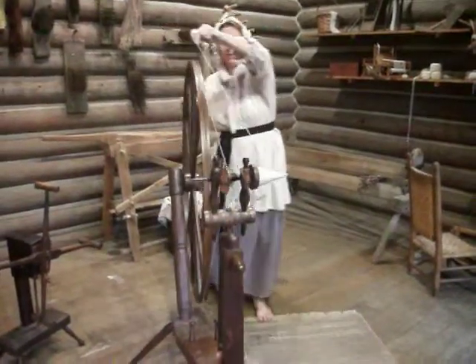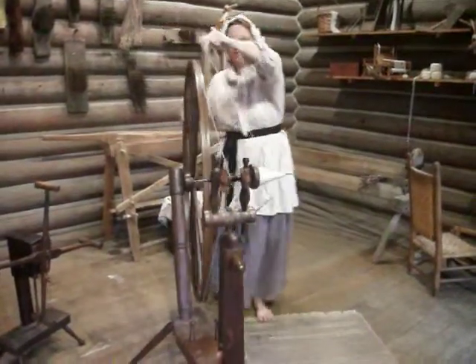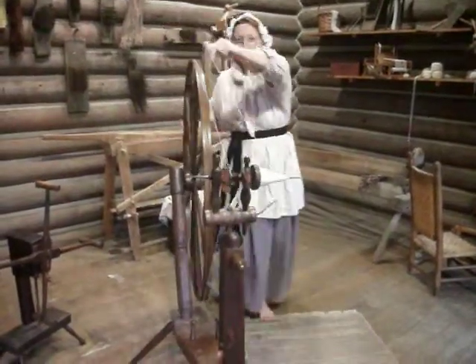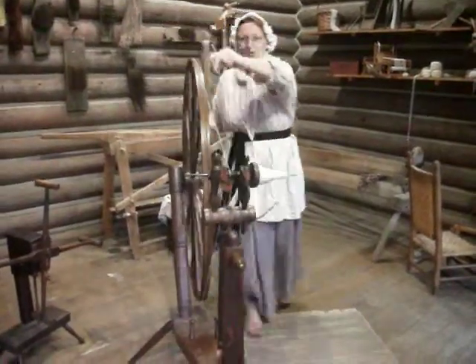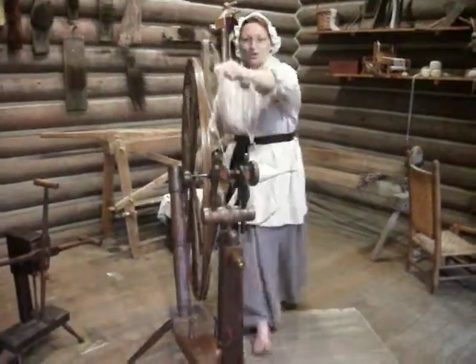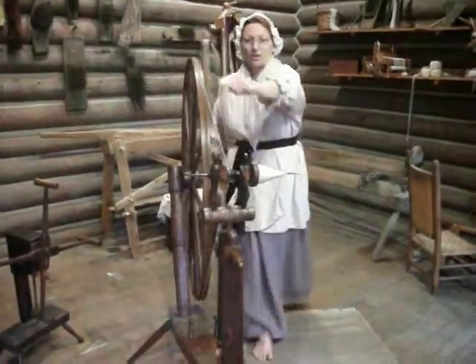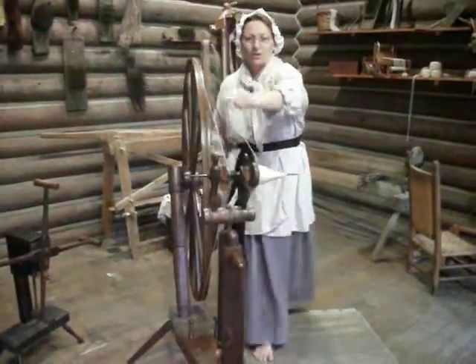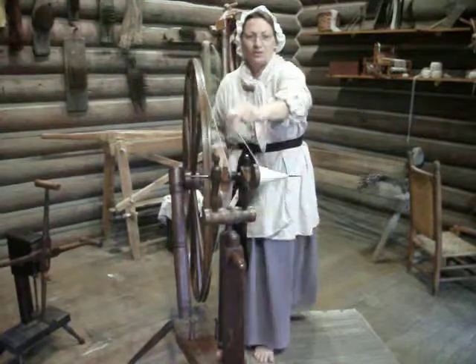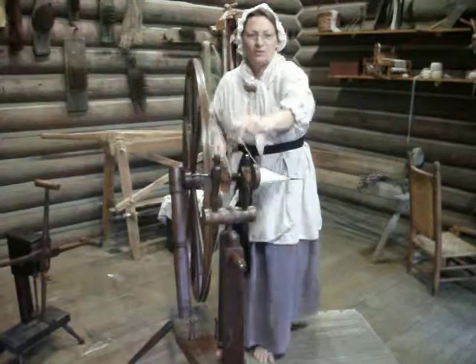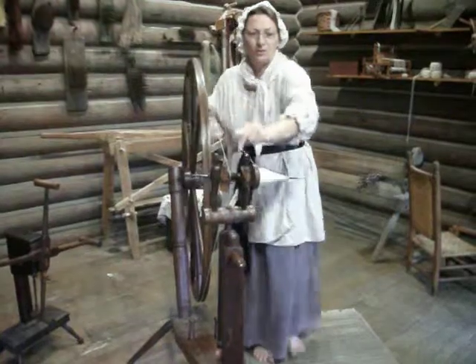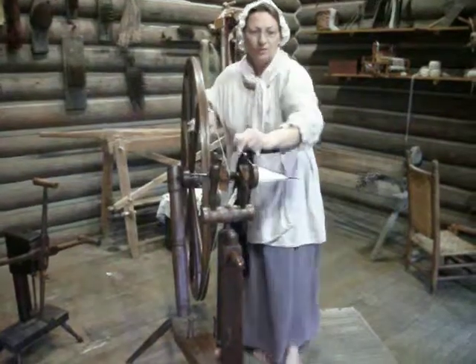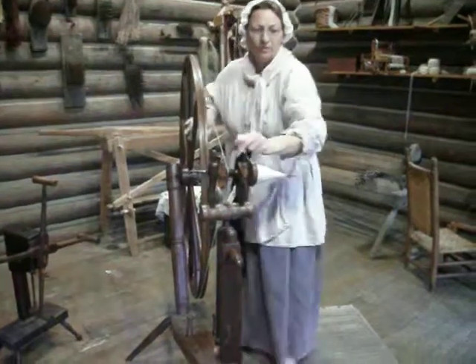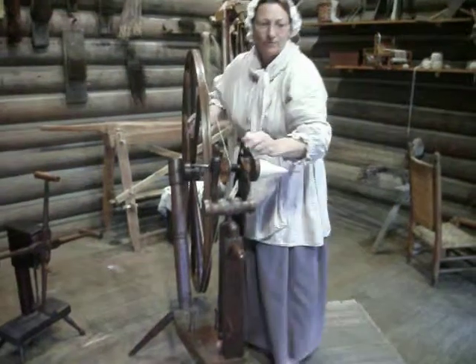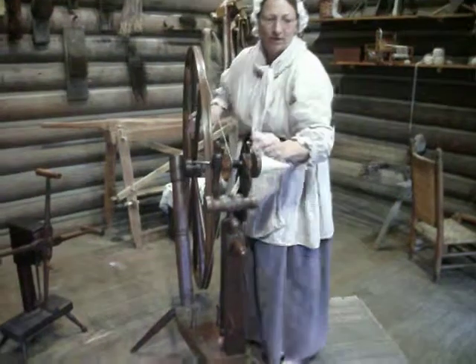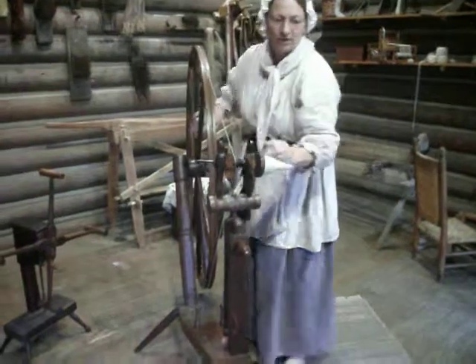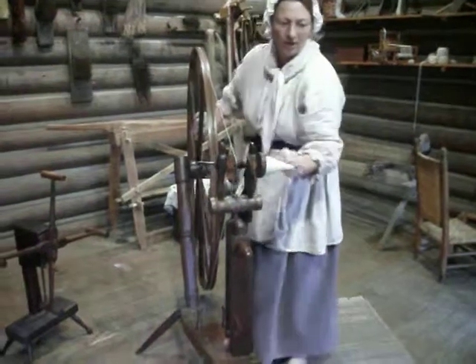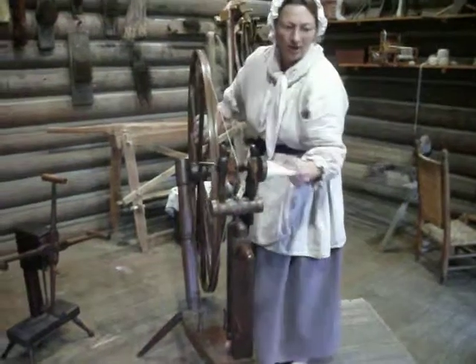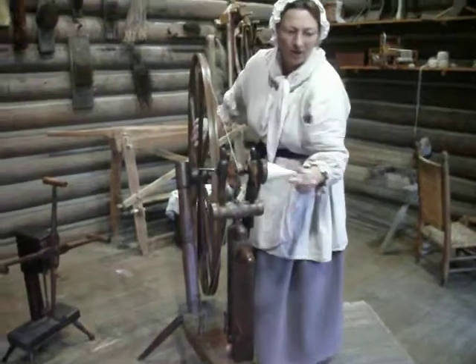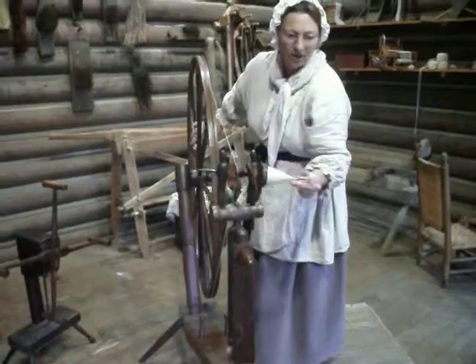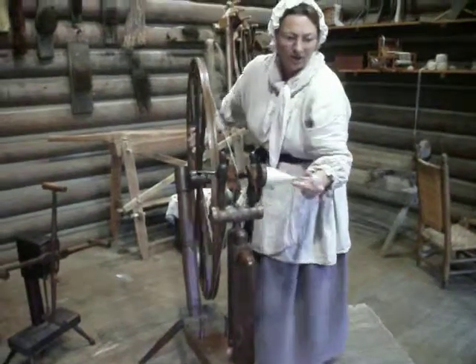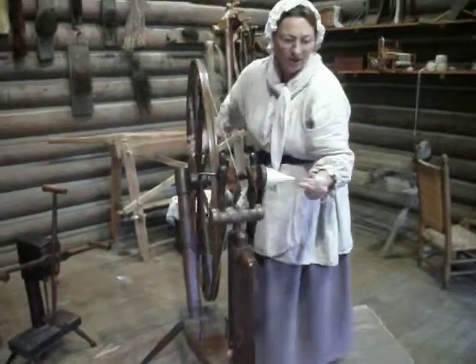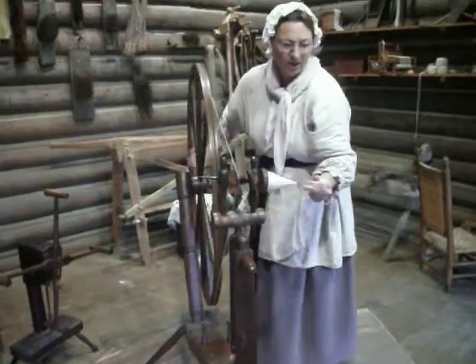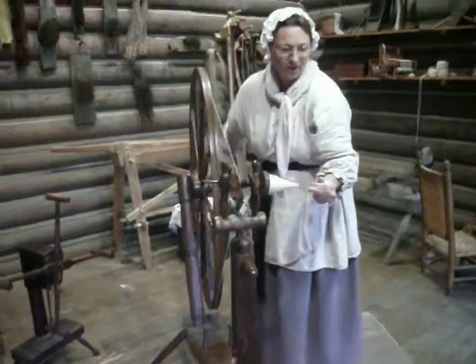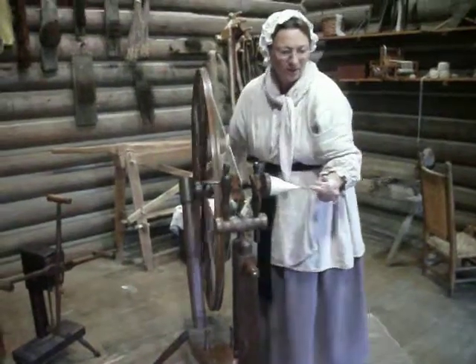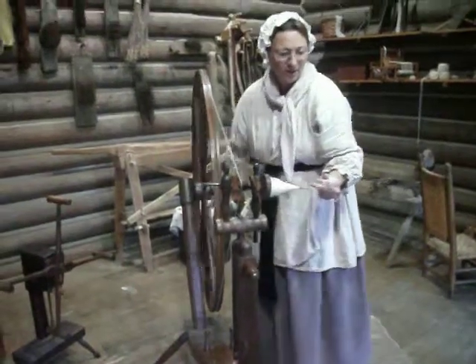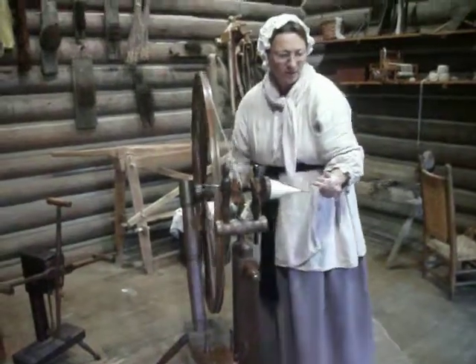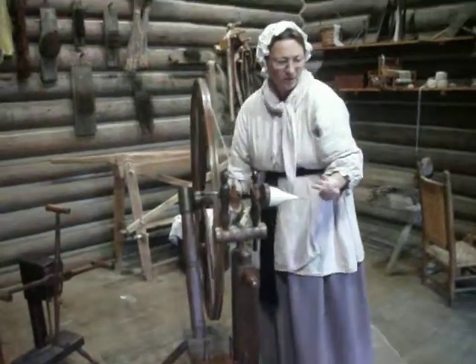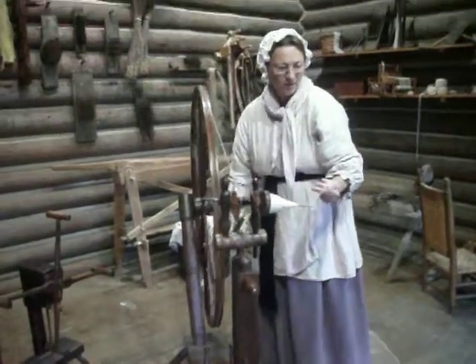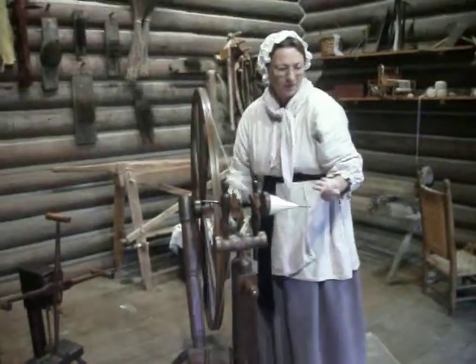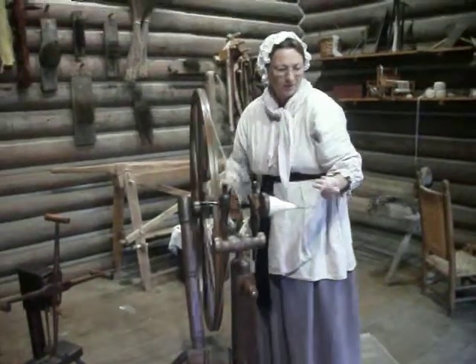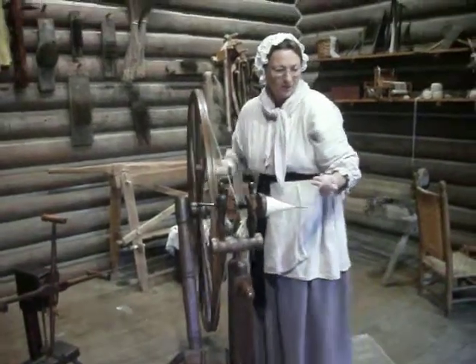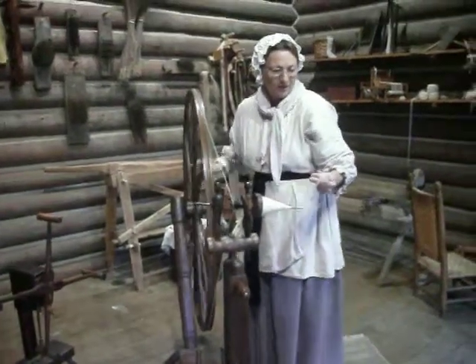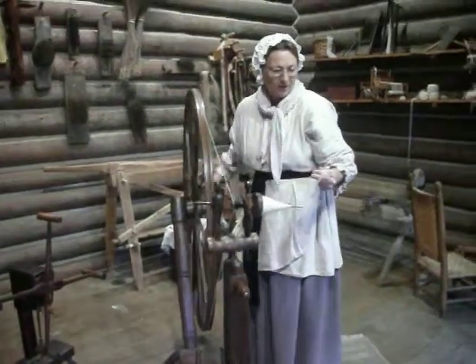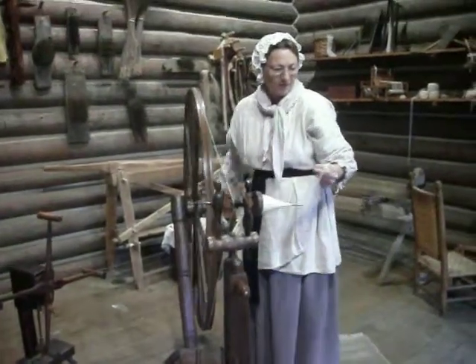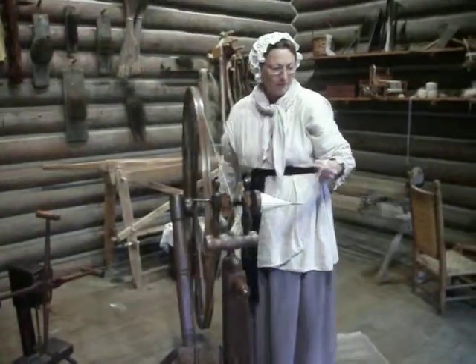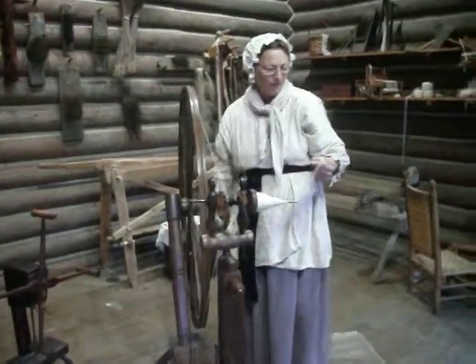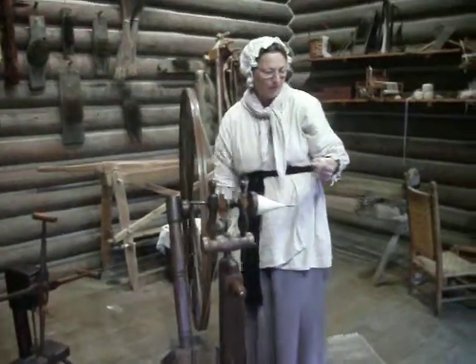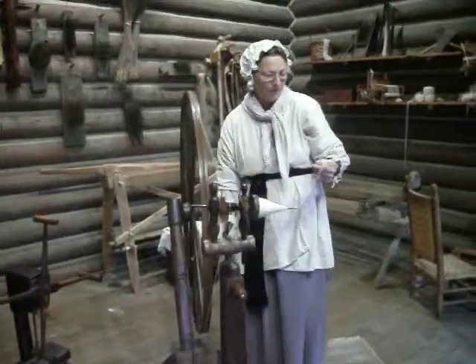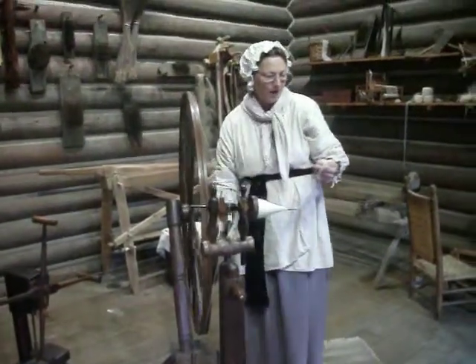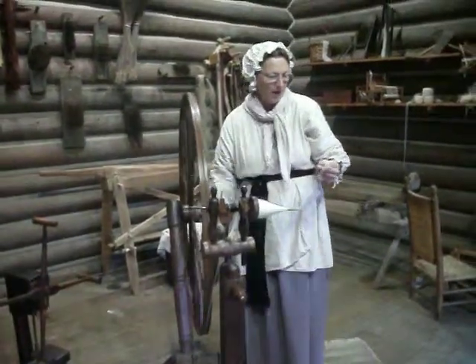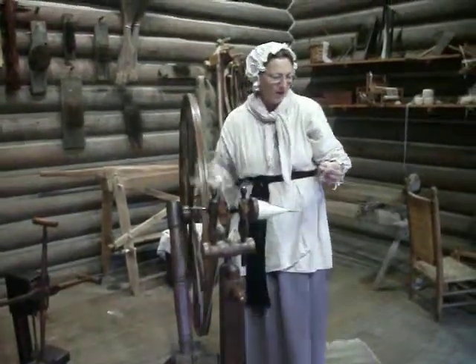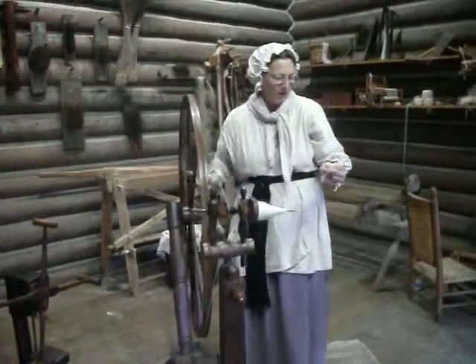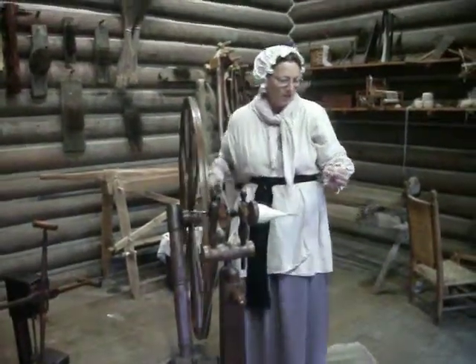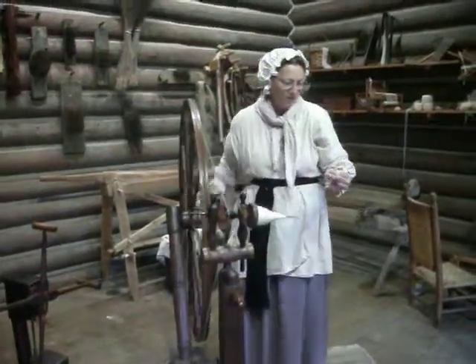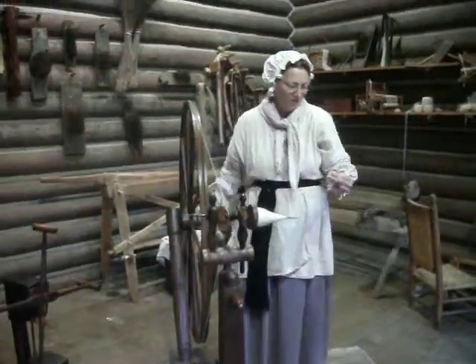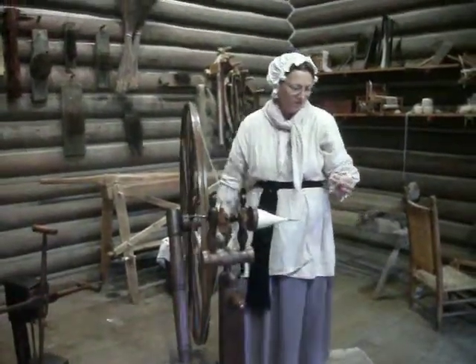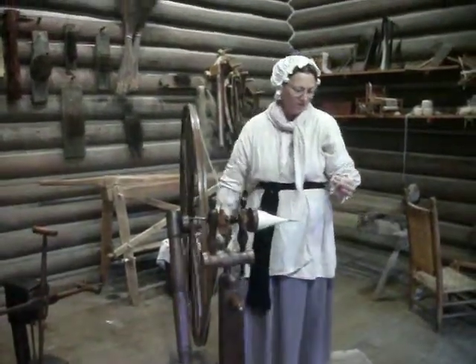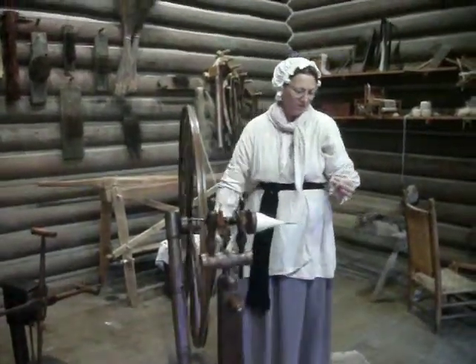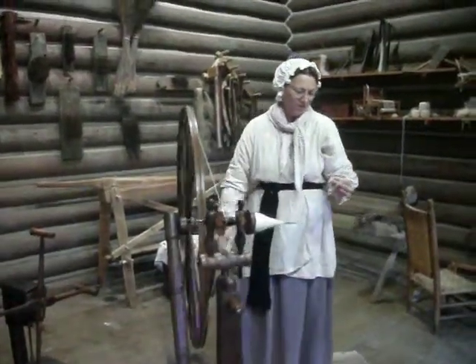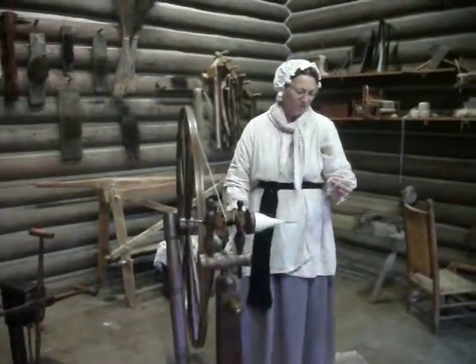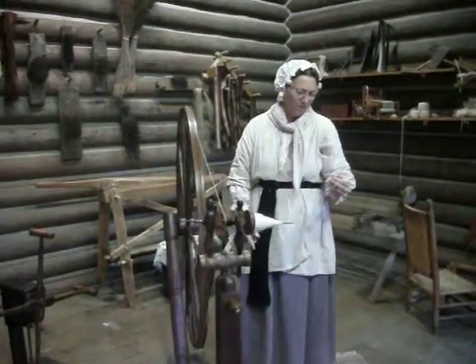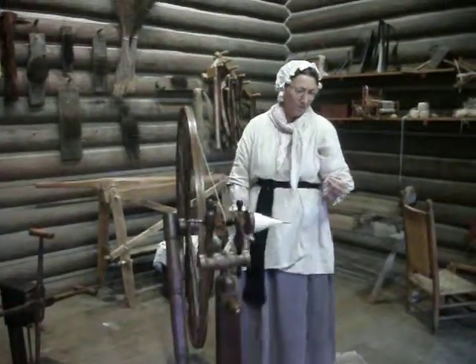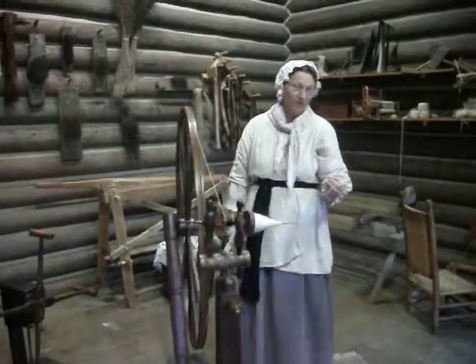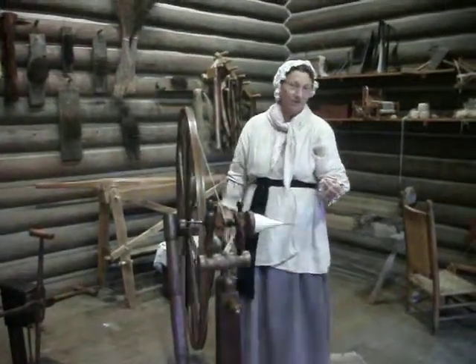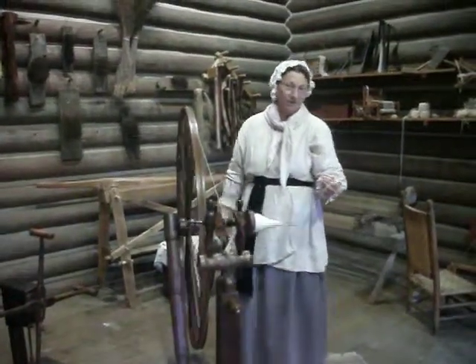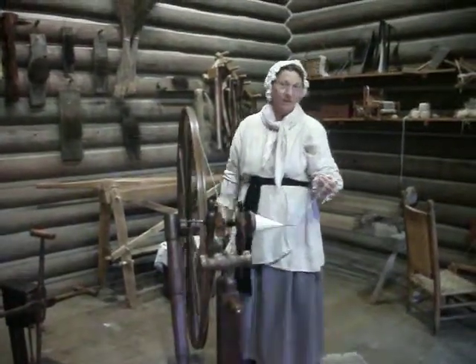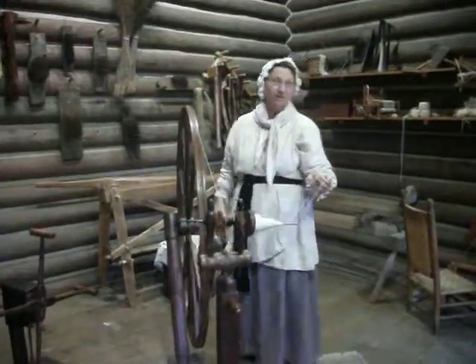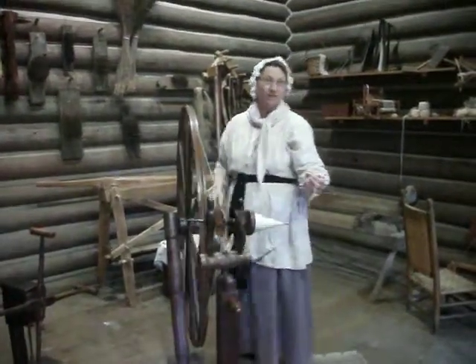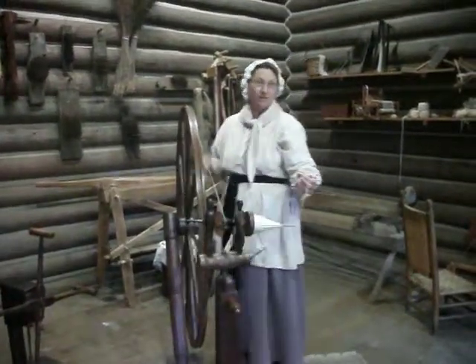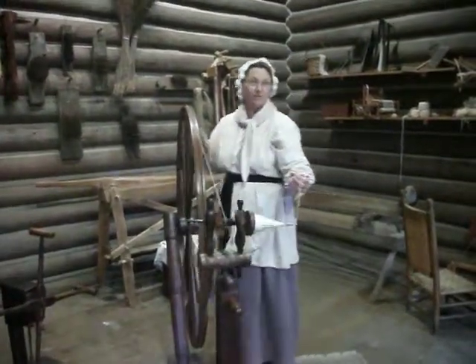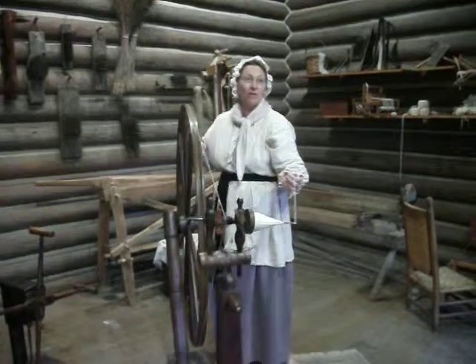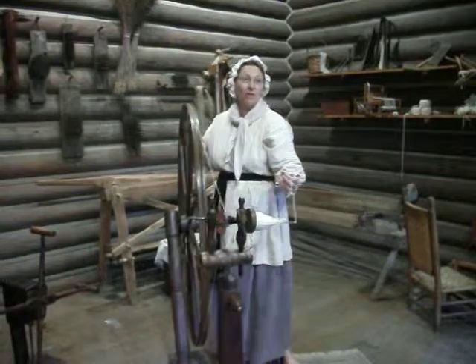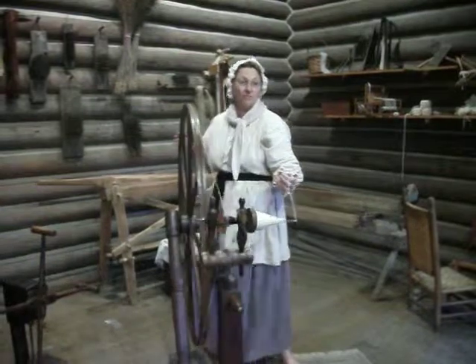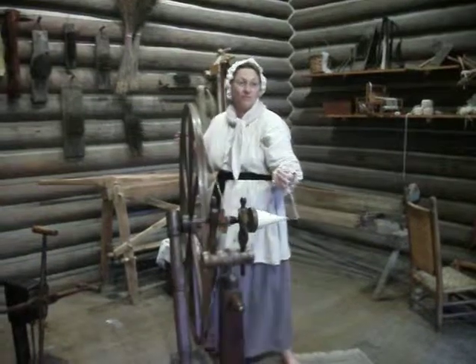But you taught your children very young. Kids learned to spin by the time they were five, because it does take so long.